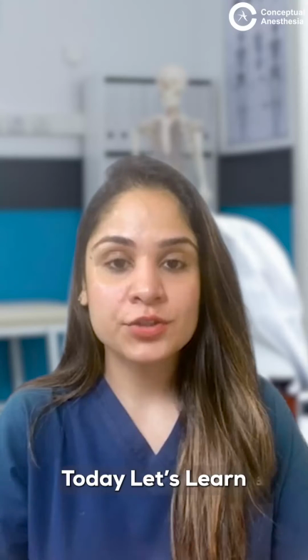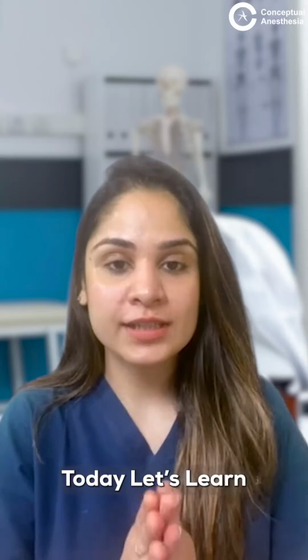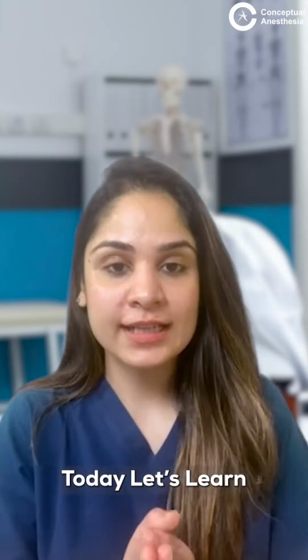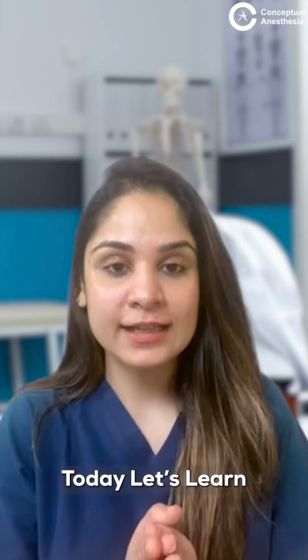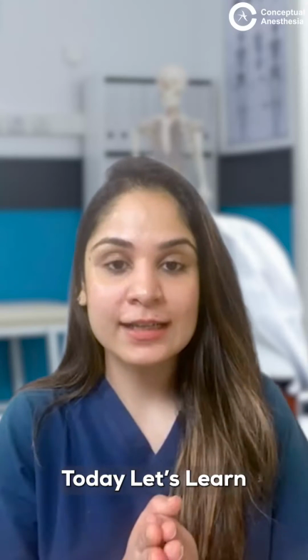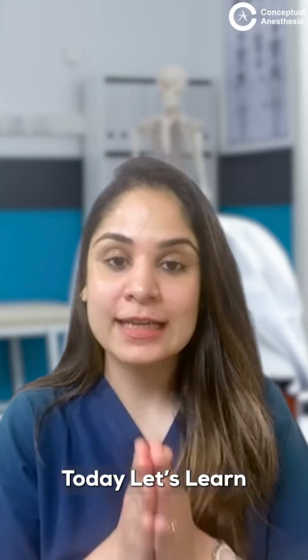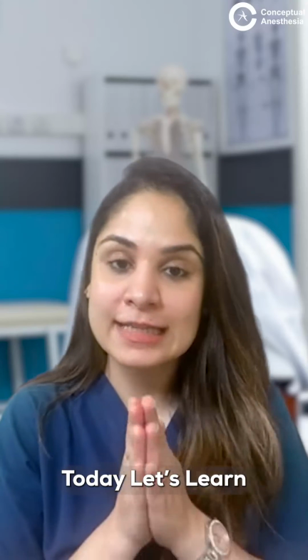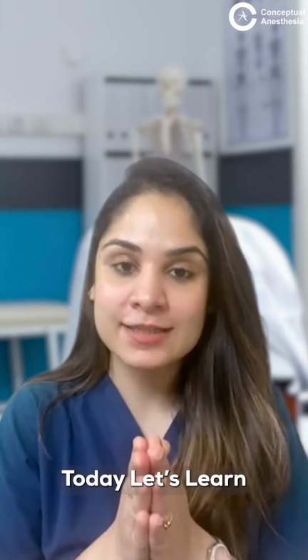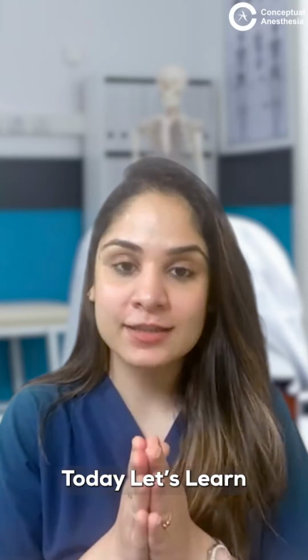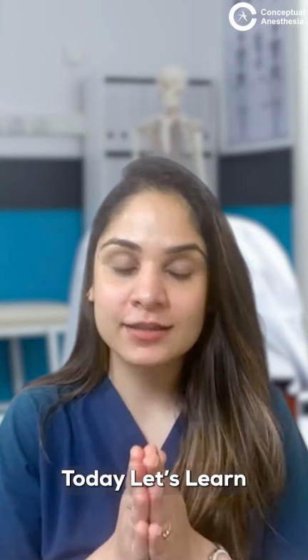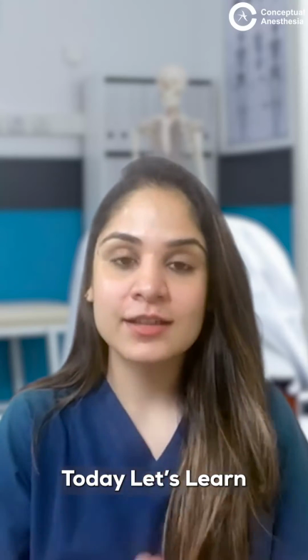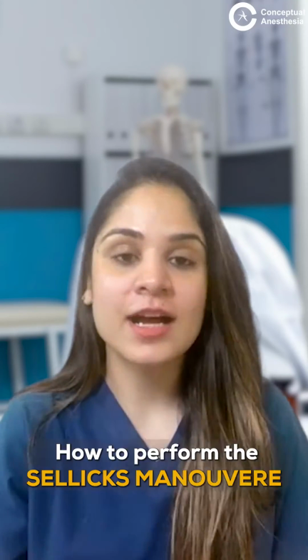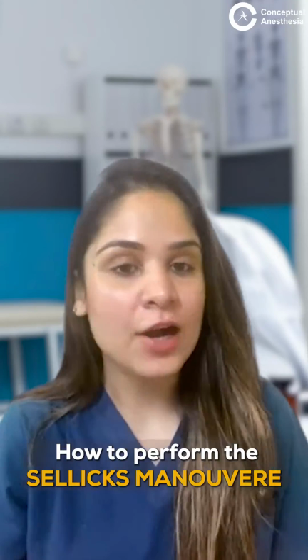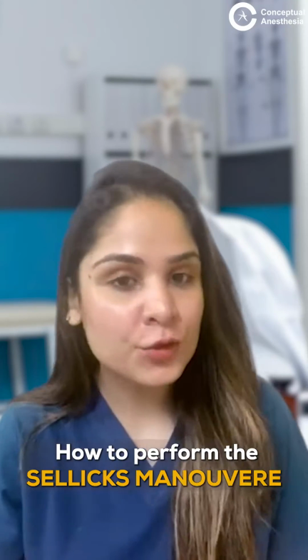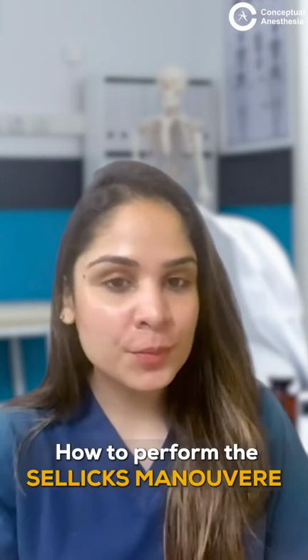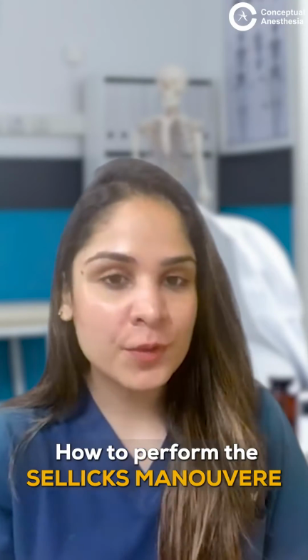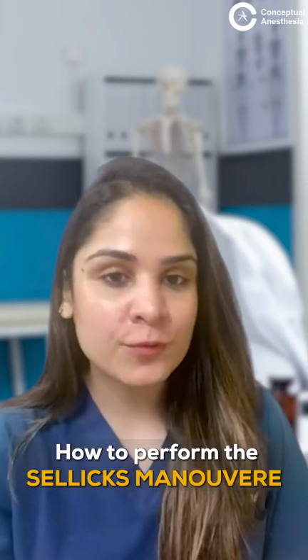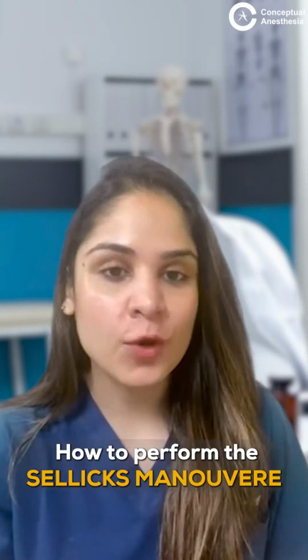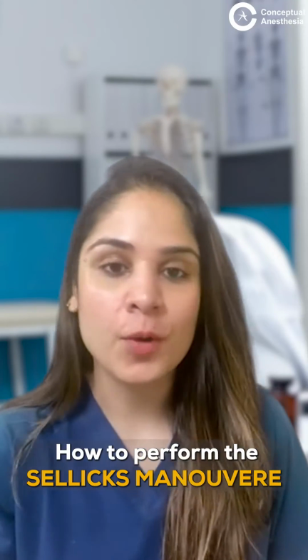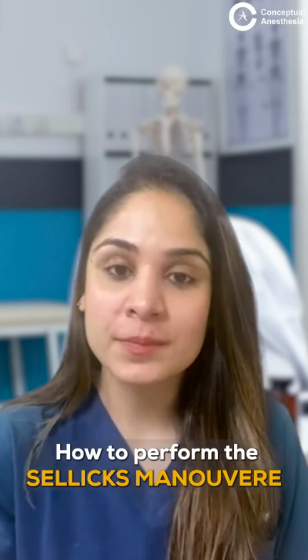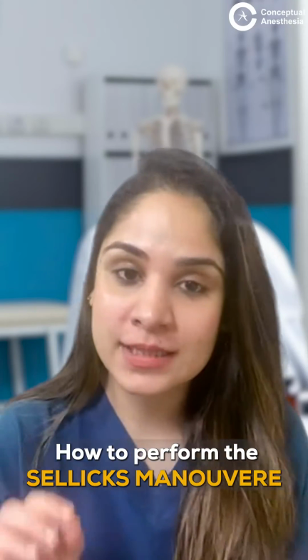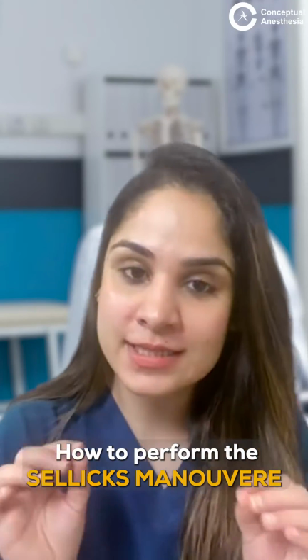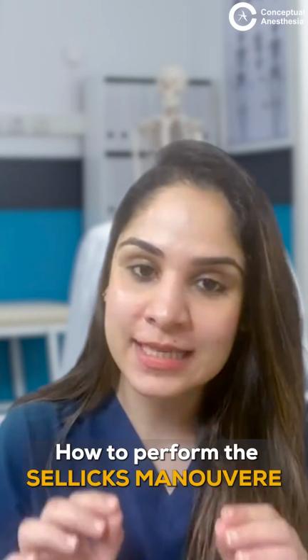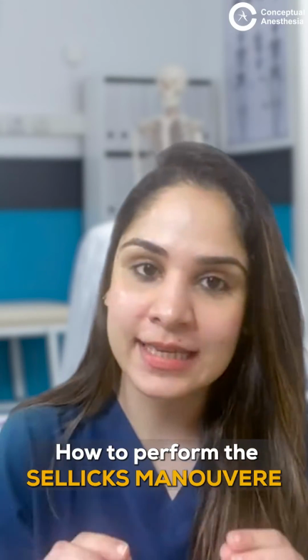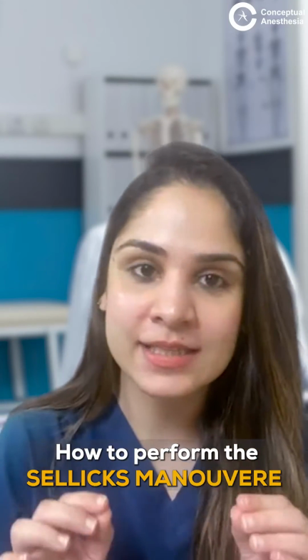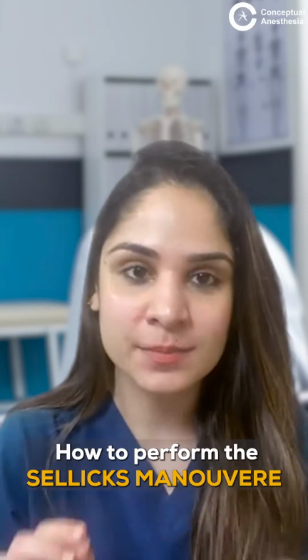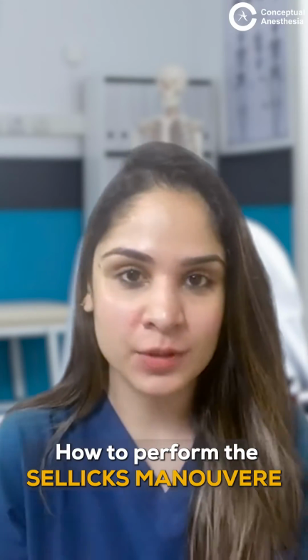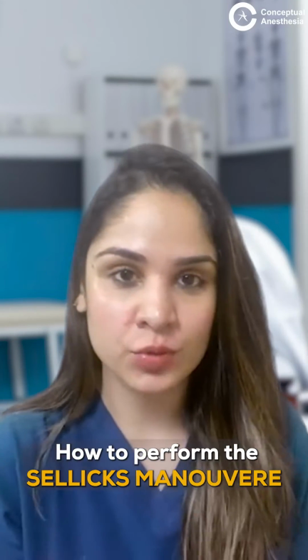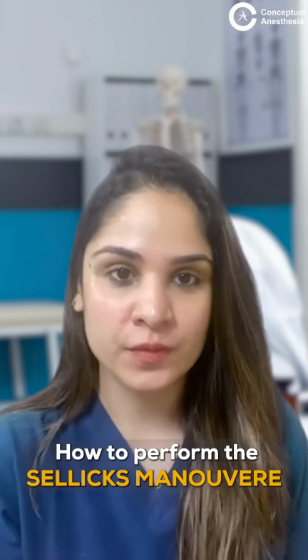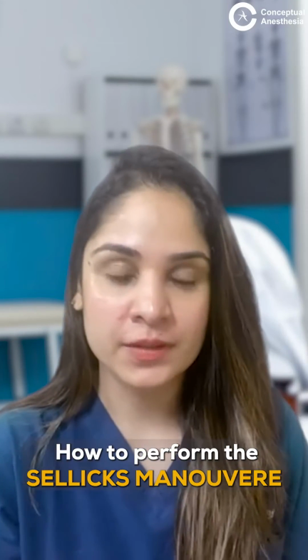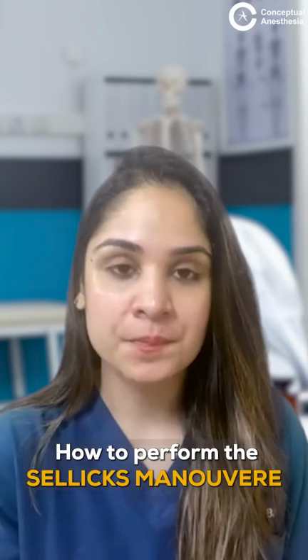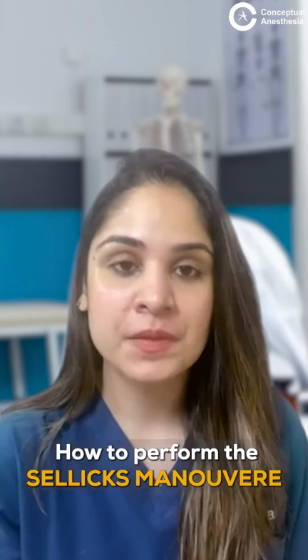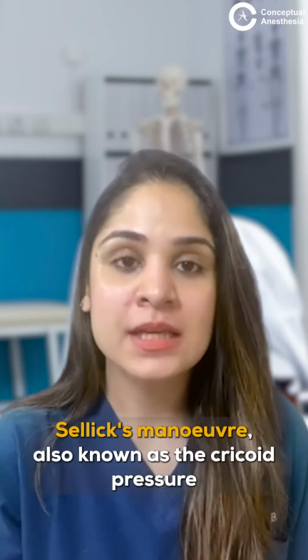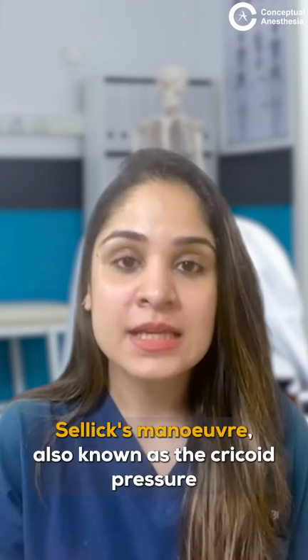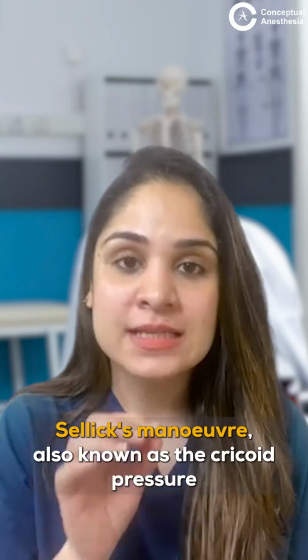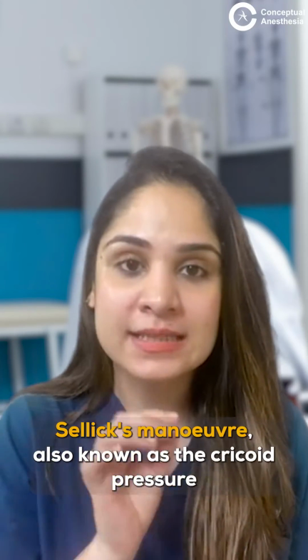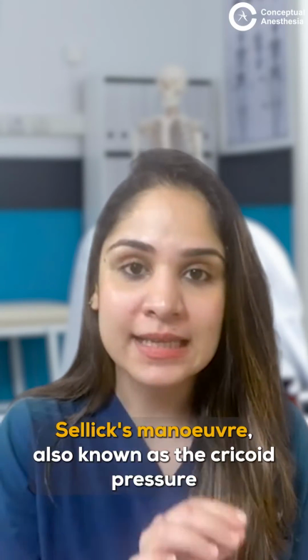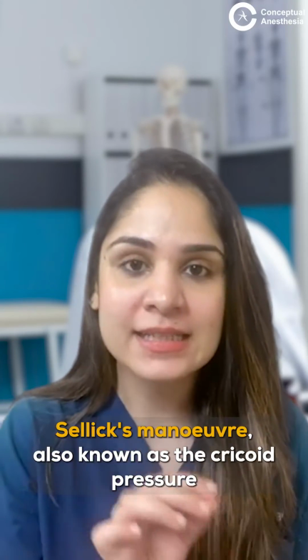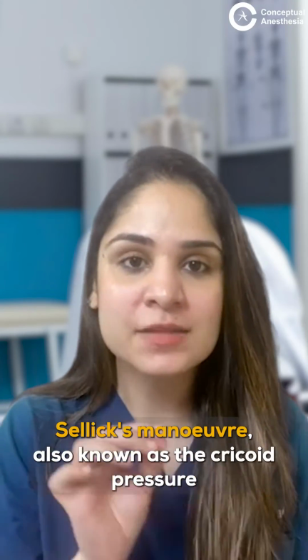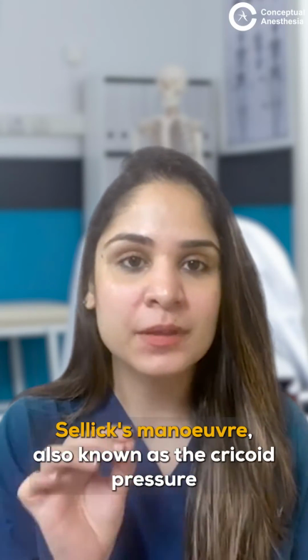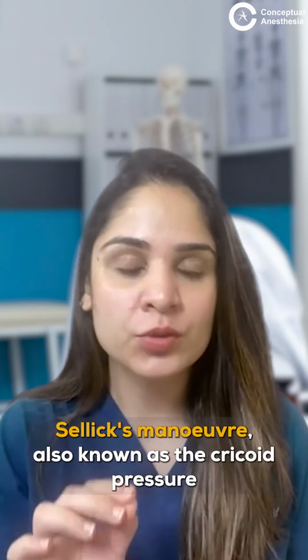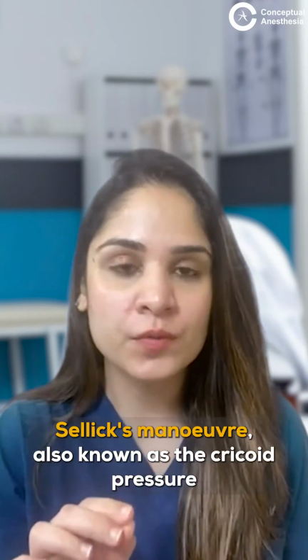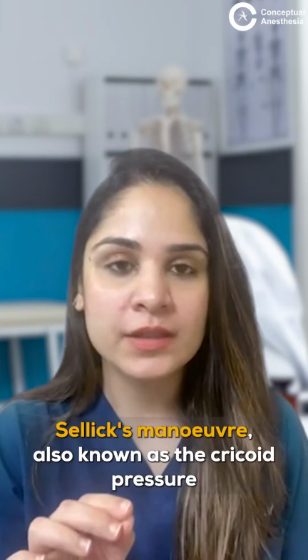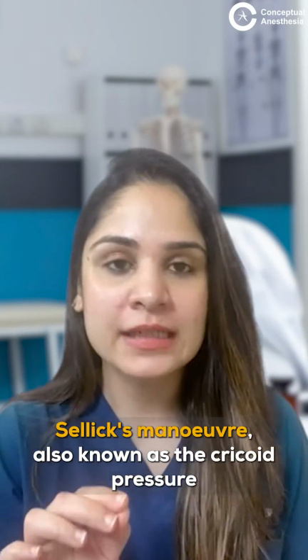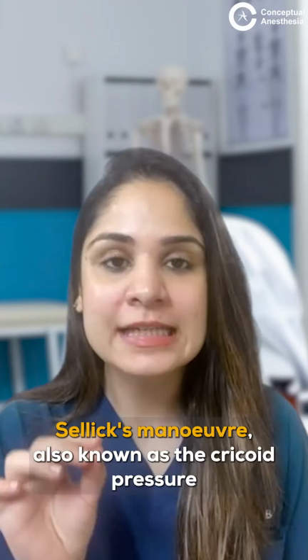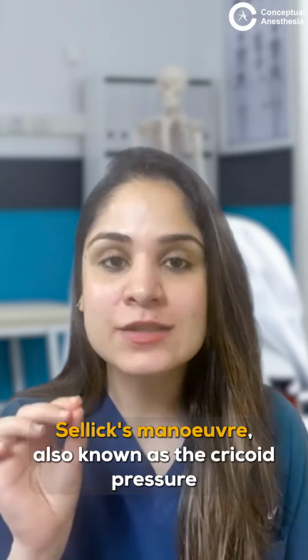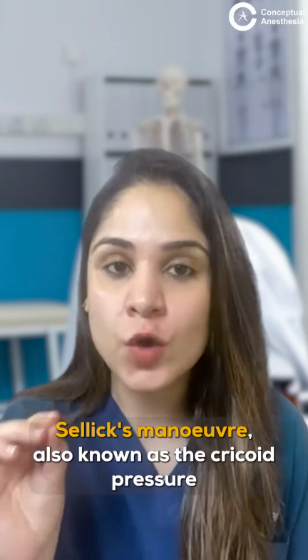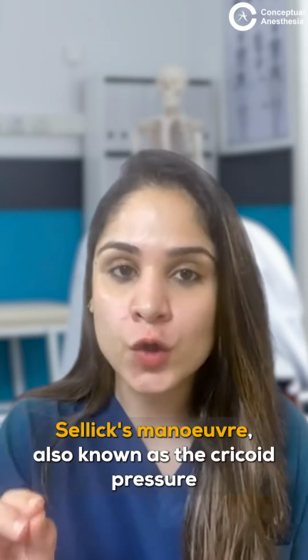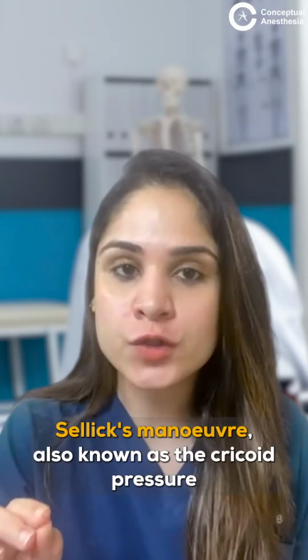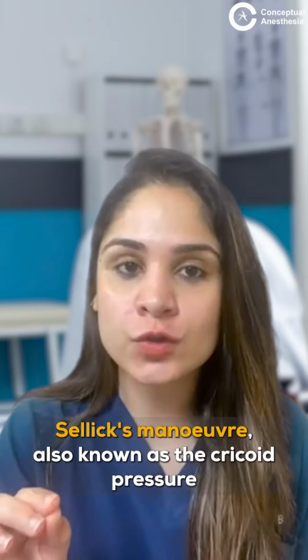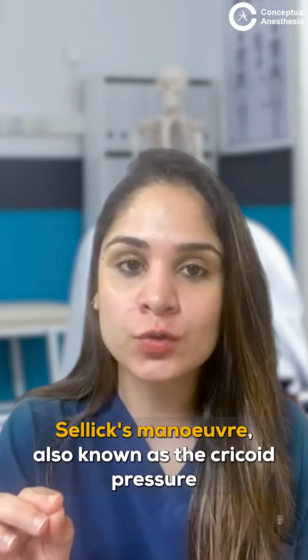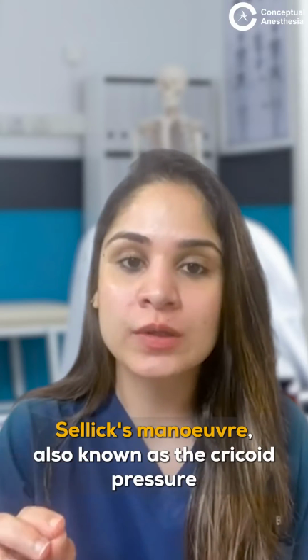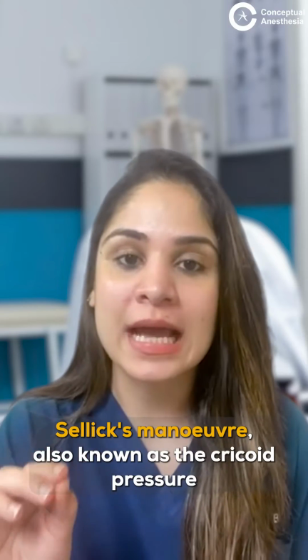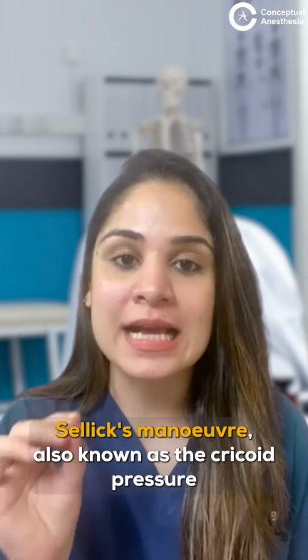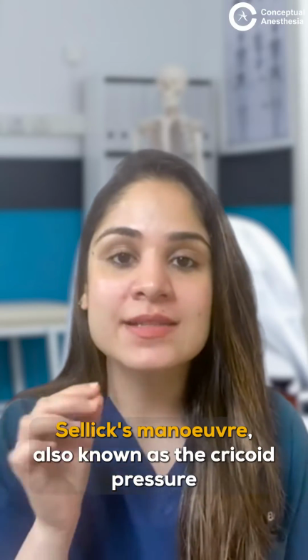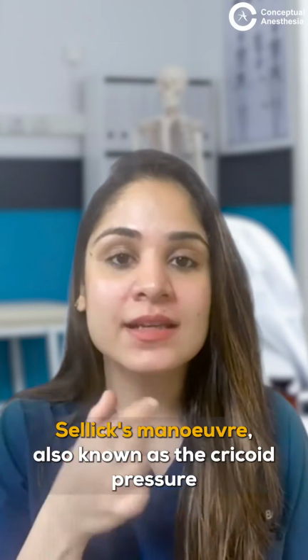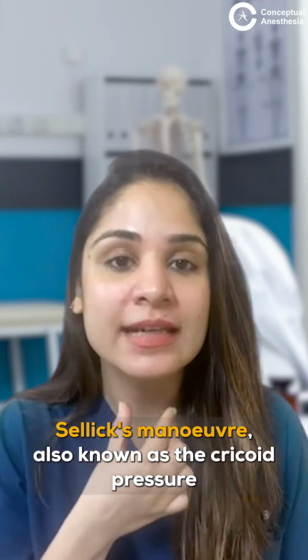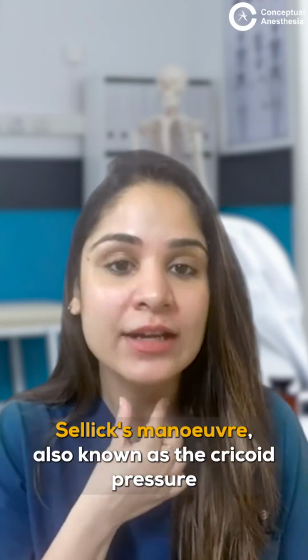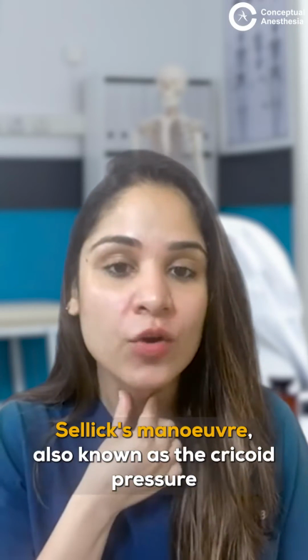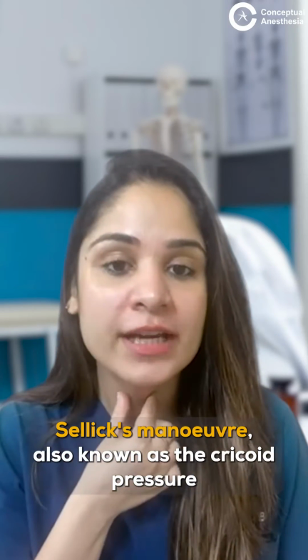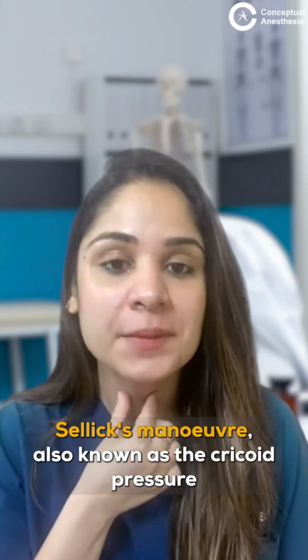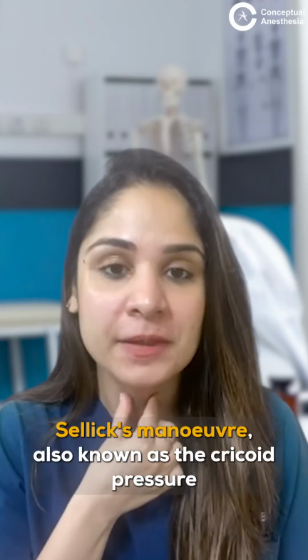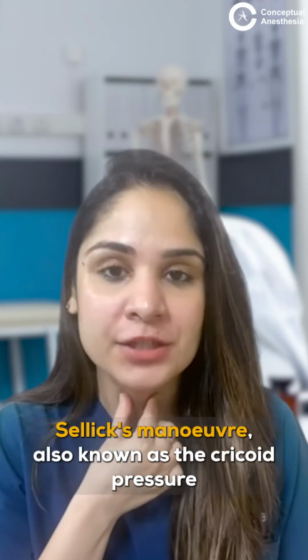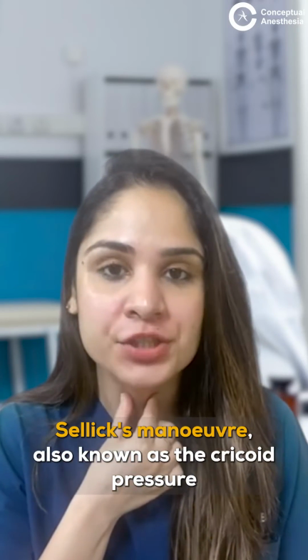Today let's learn how to perform the Sellick maneuver. The Sellick maneuver is also known as cricoid pressure.